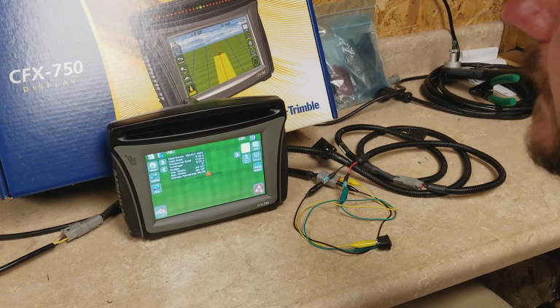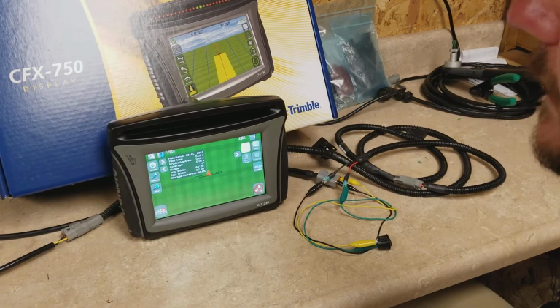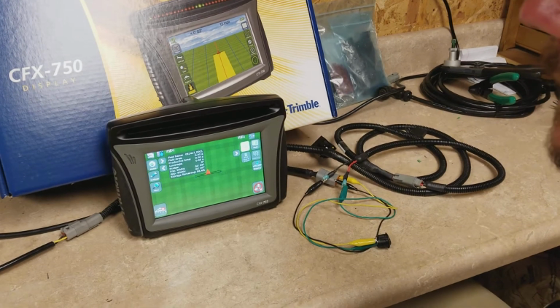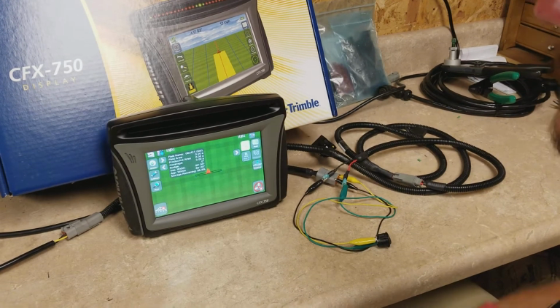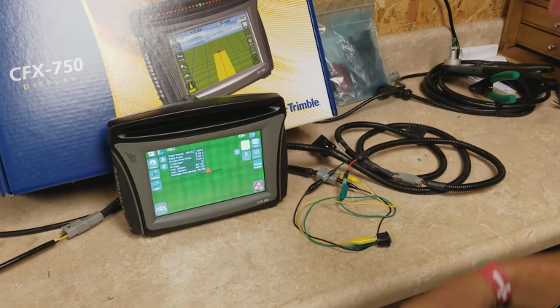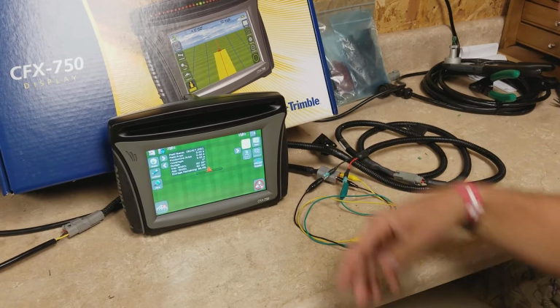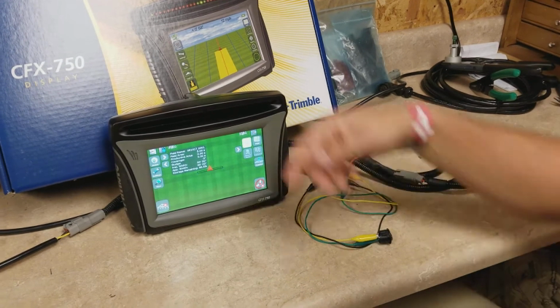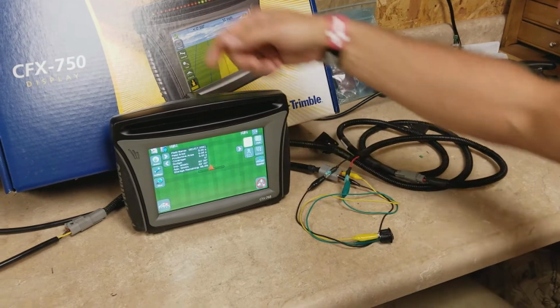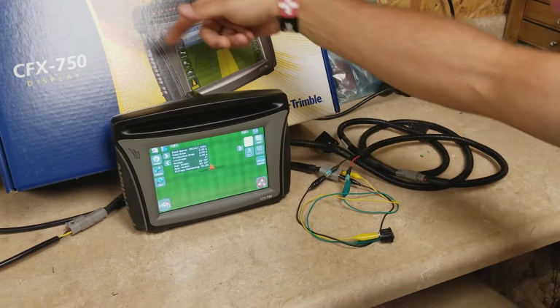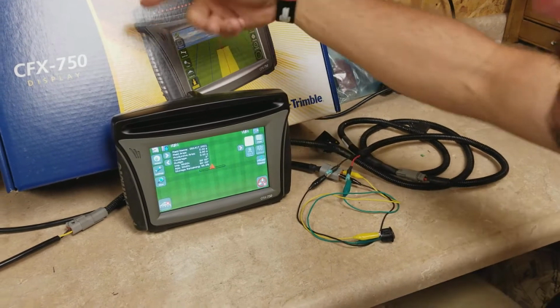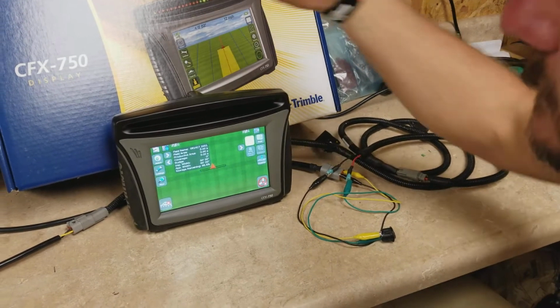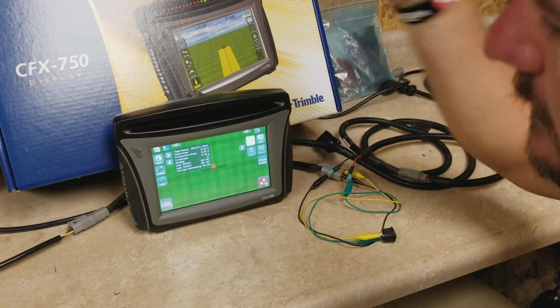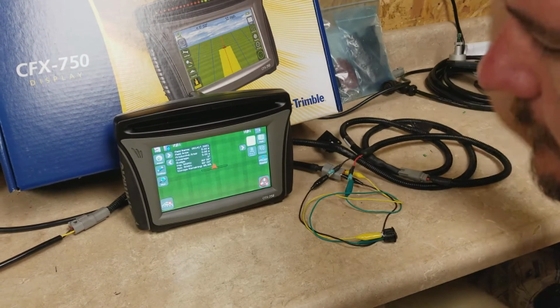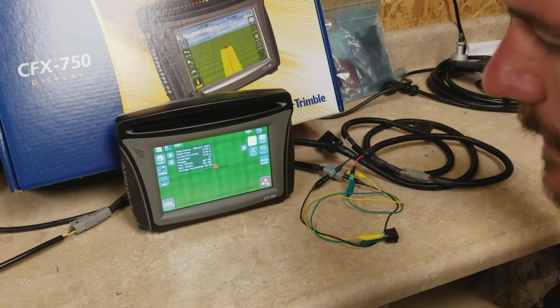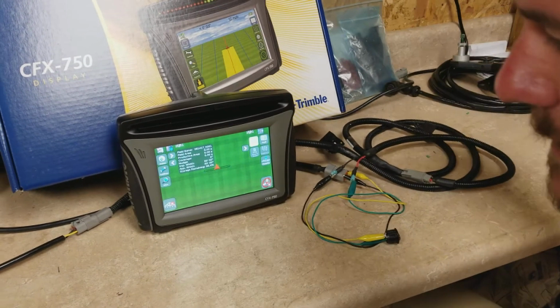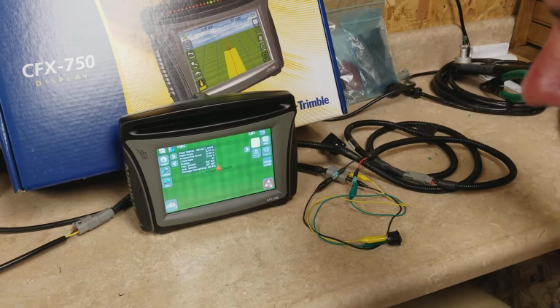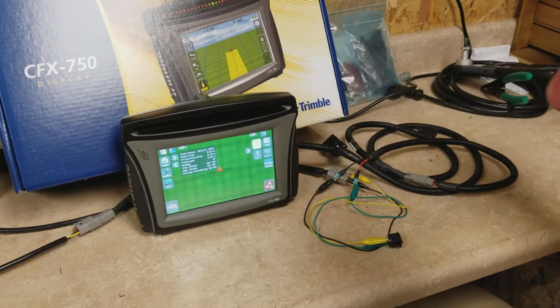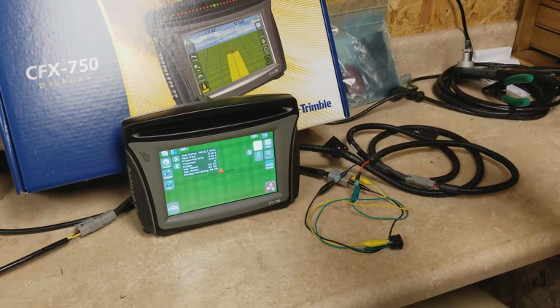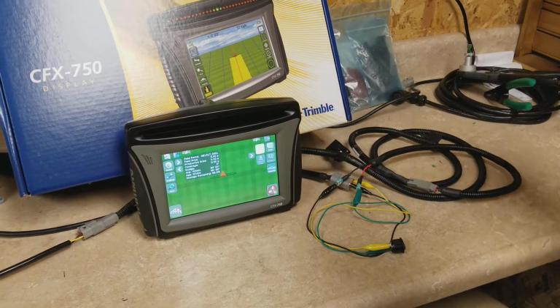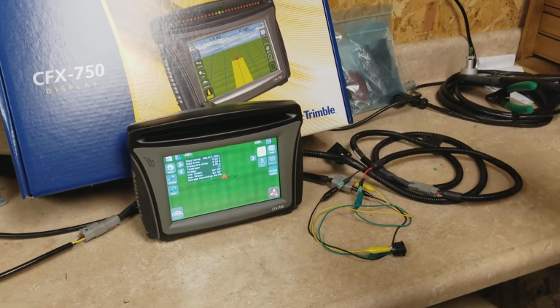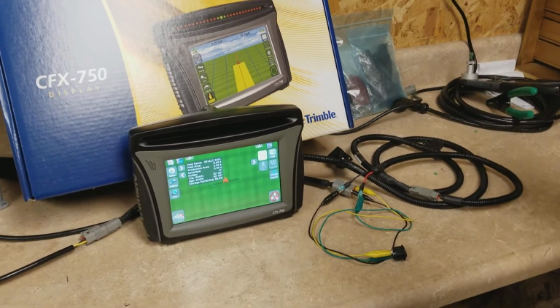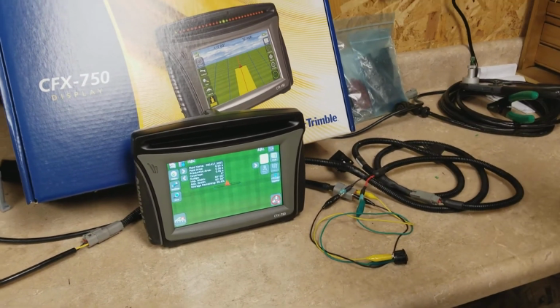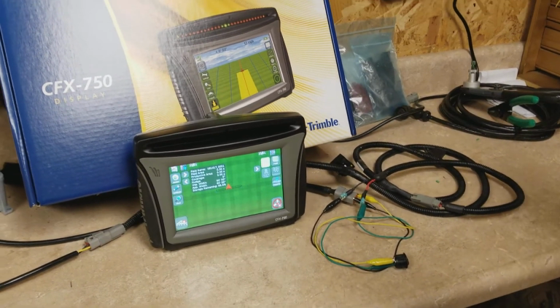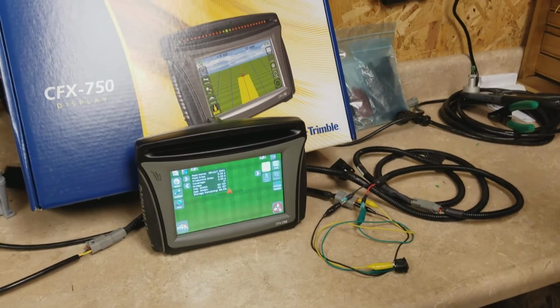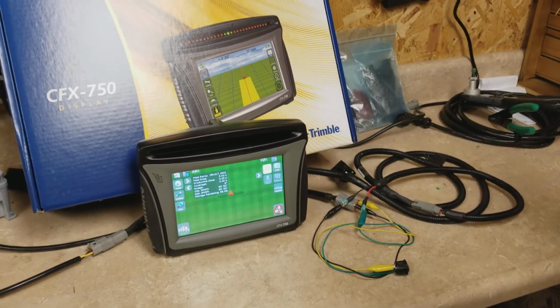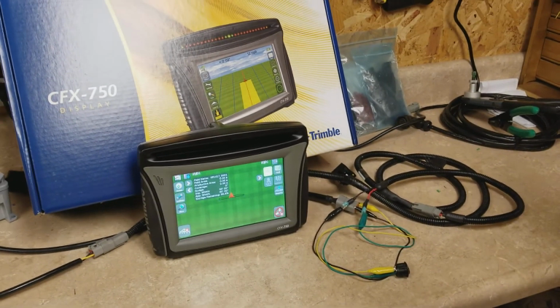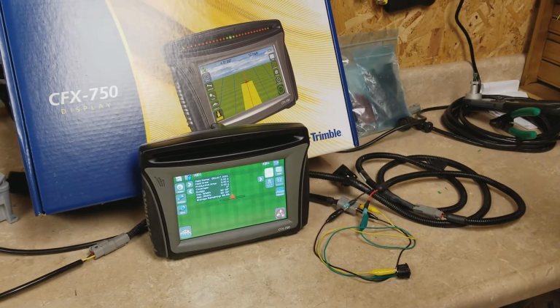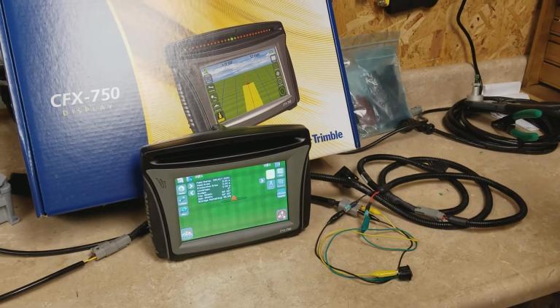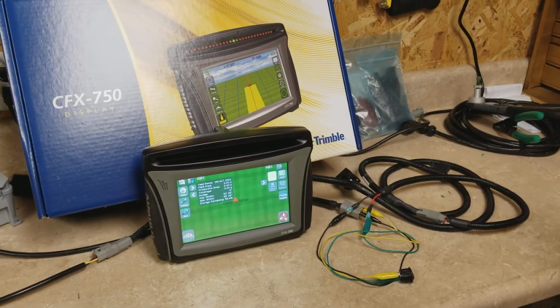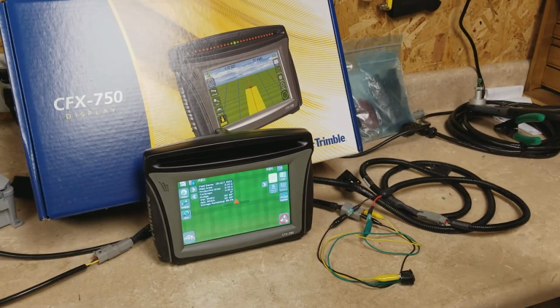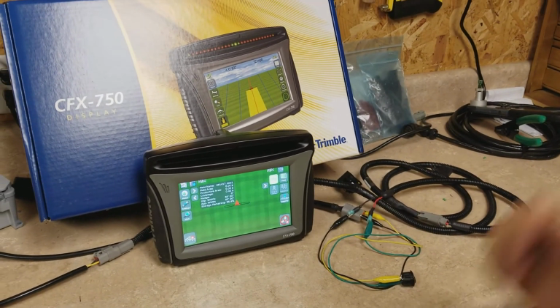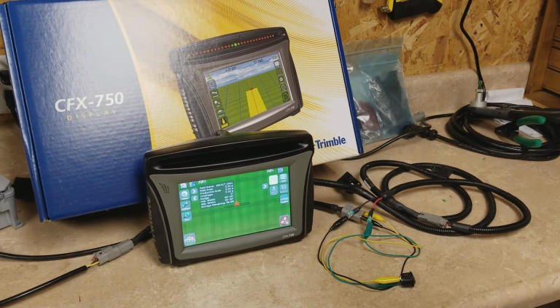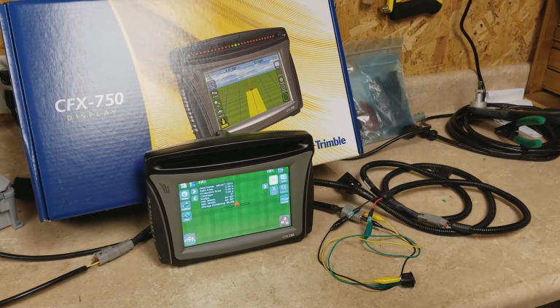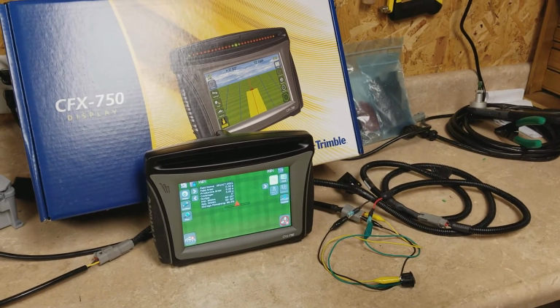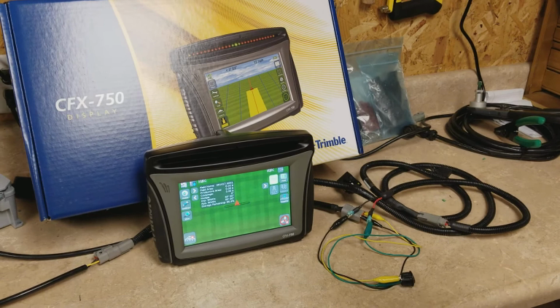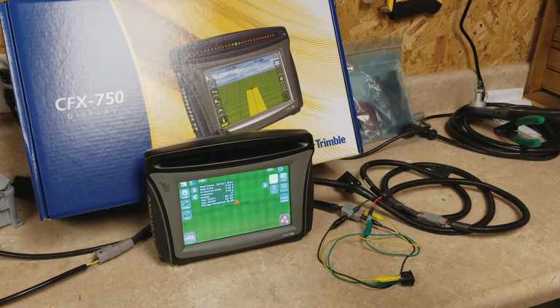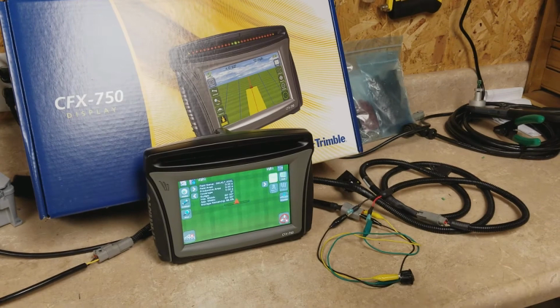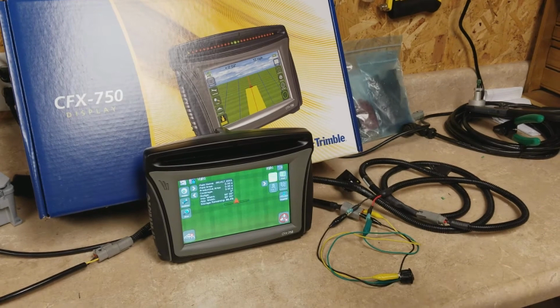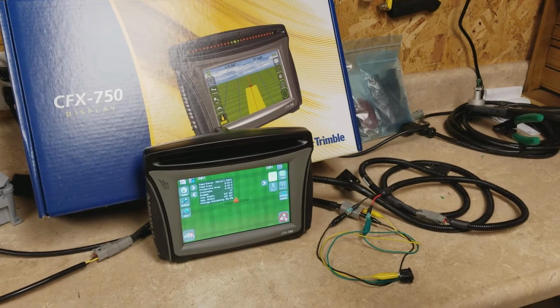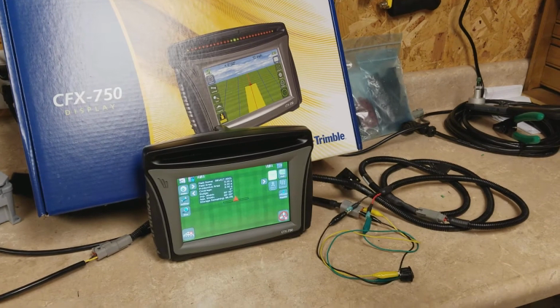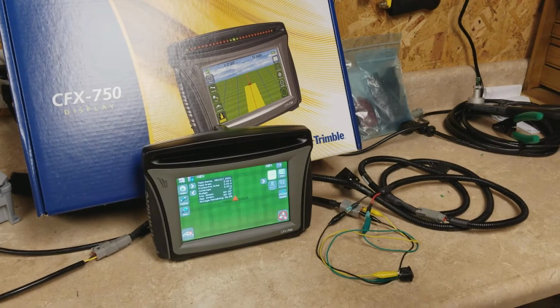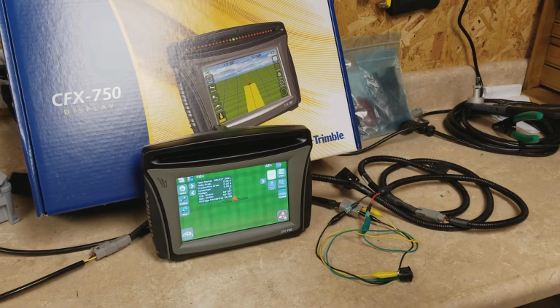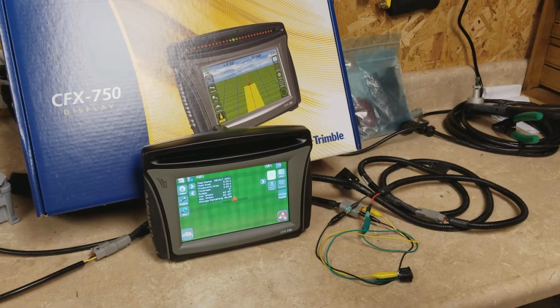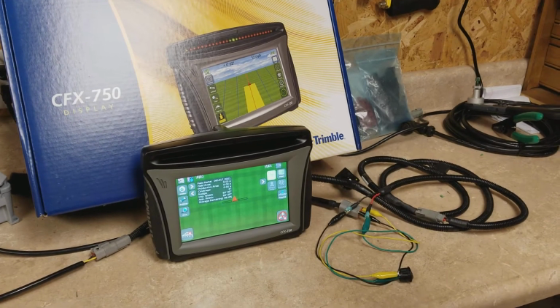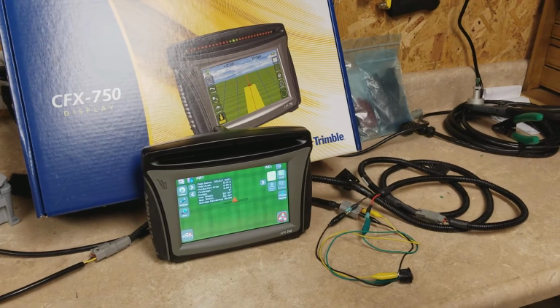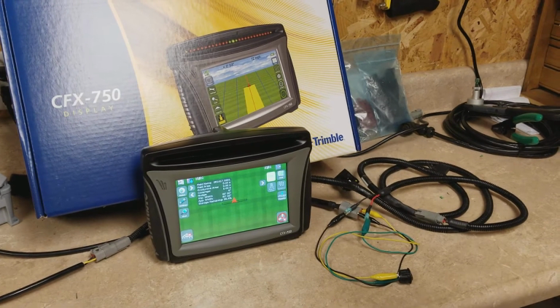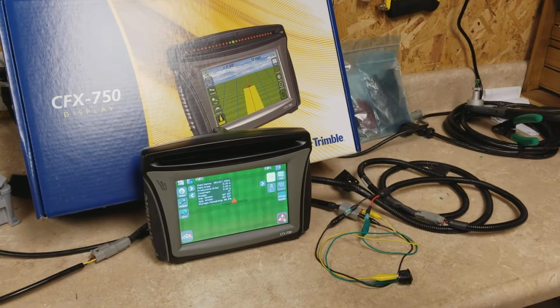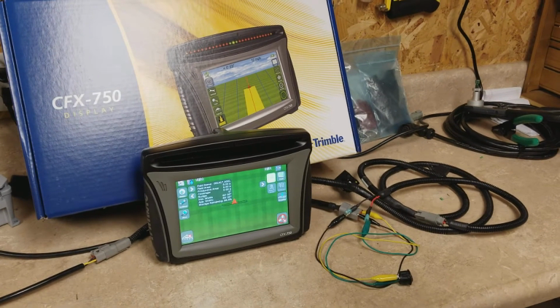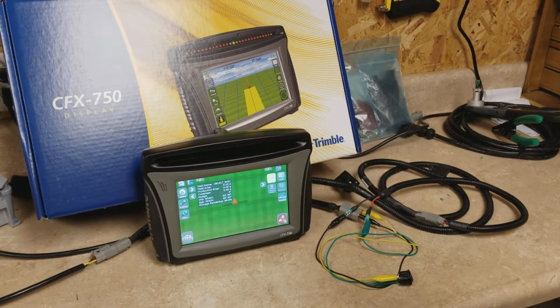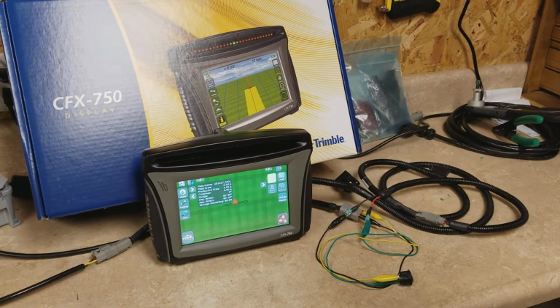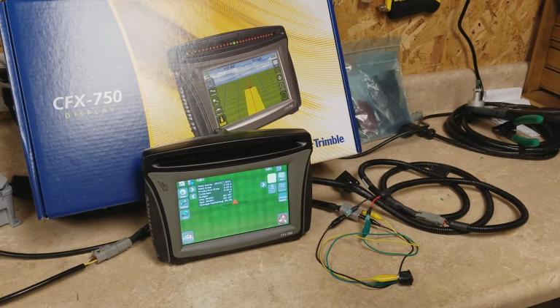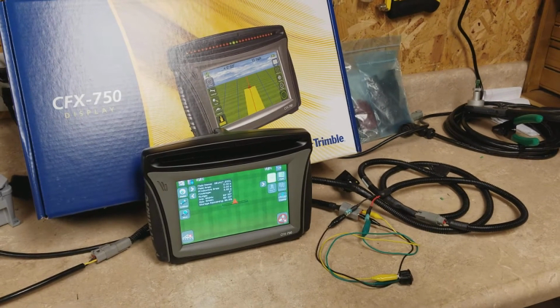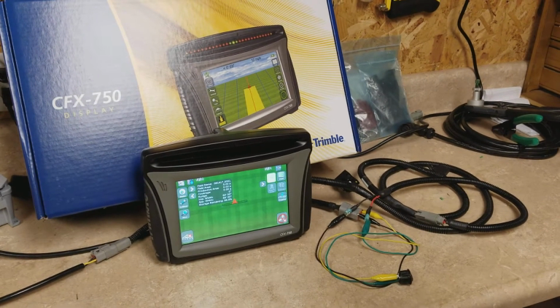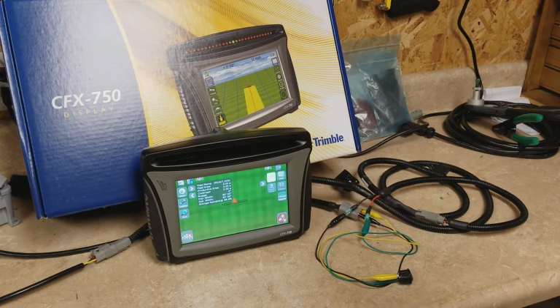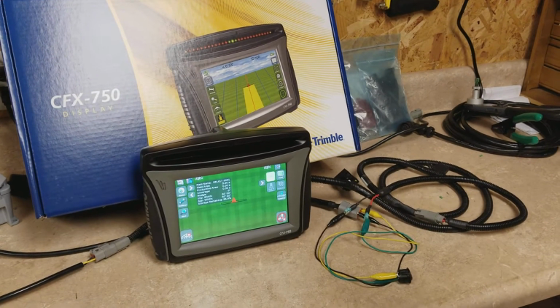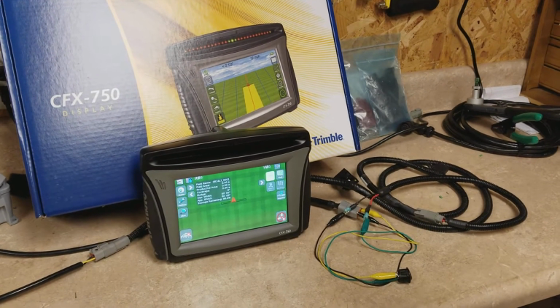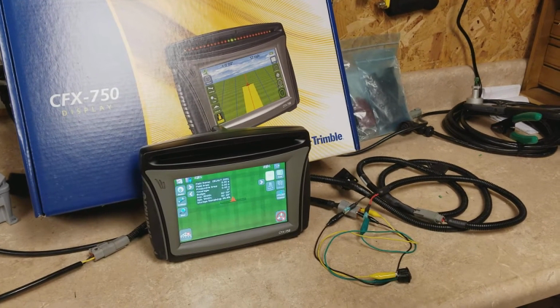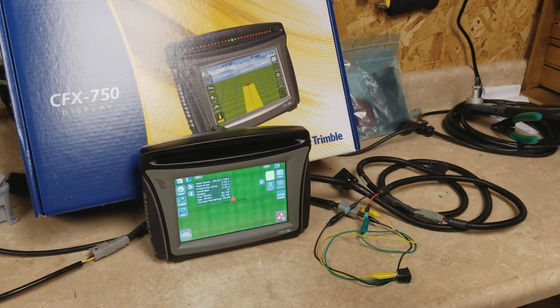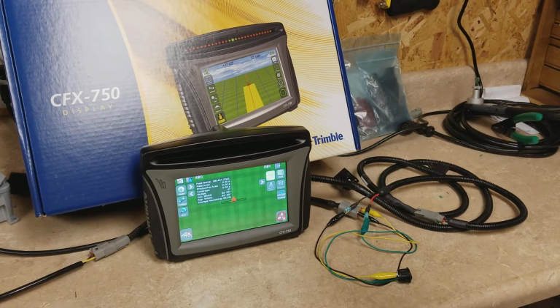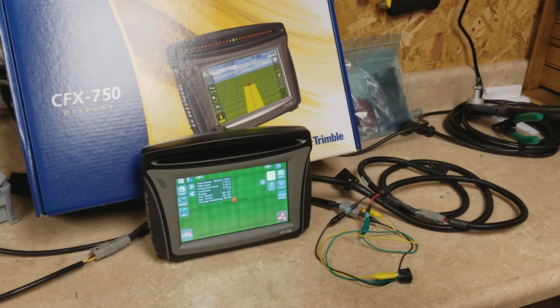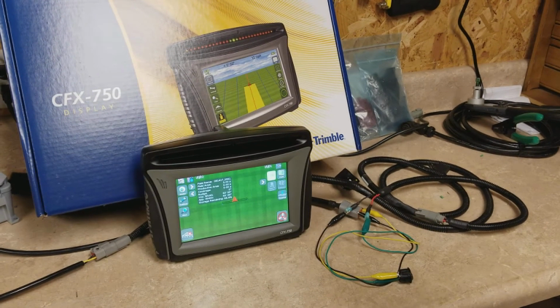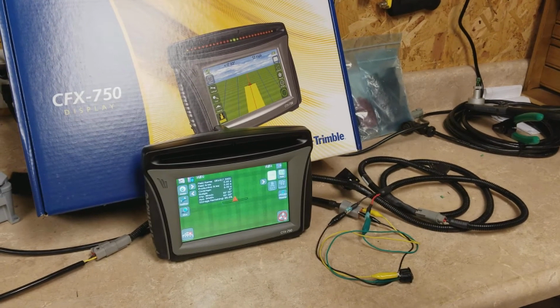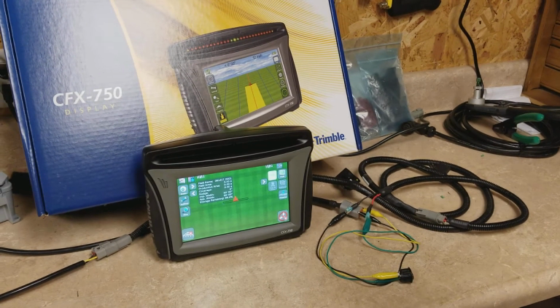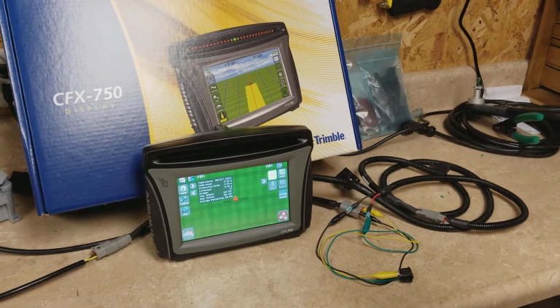Today we're working with the CFX 750 display and we're going to show you how to wire up a coverage logging switch.